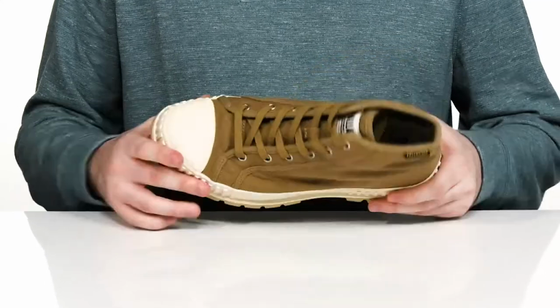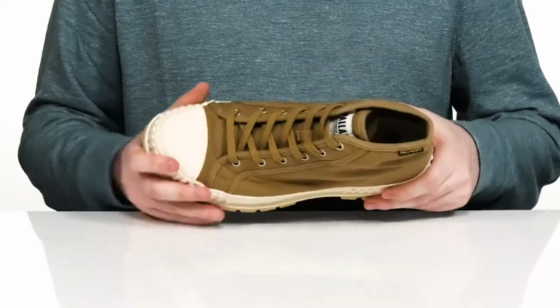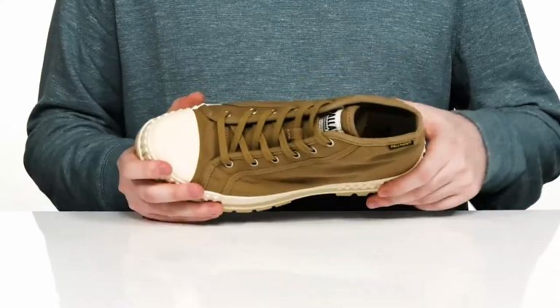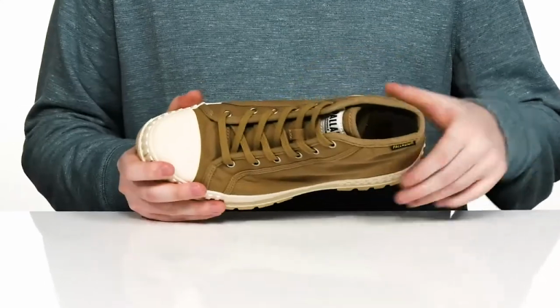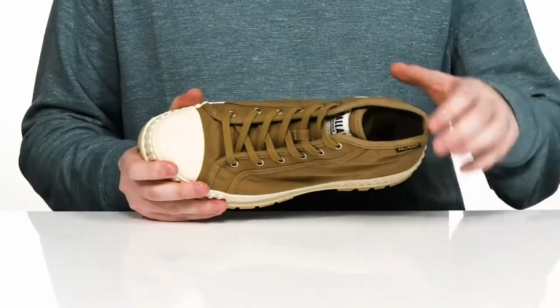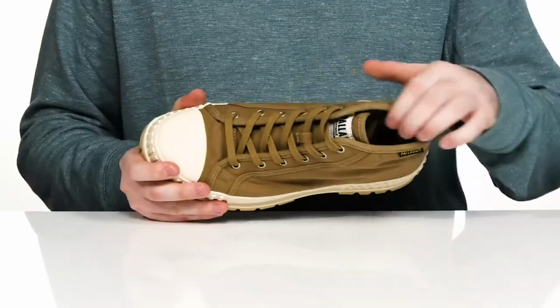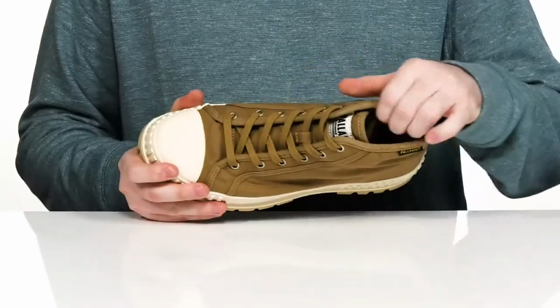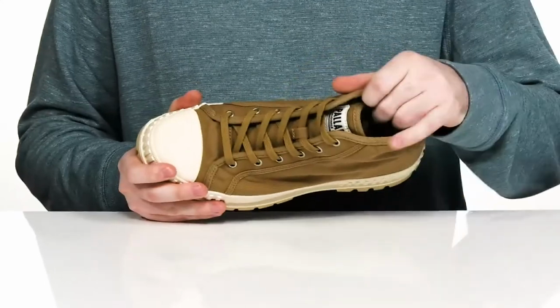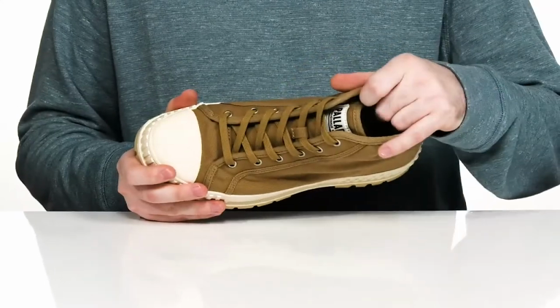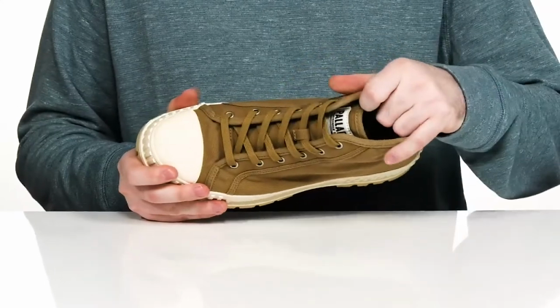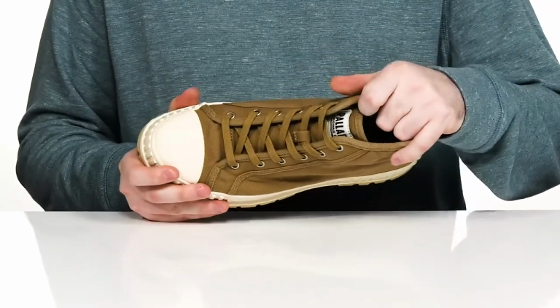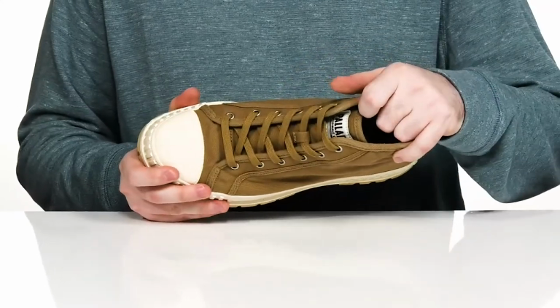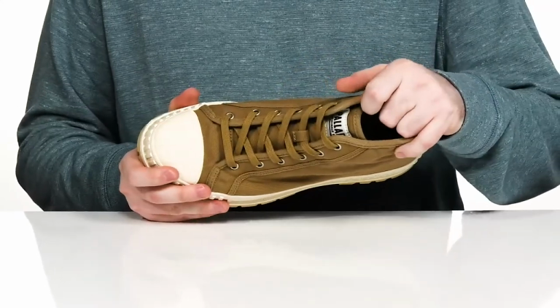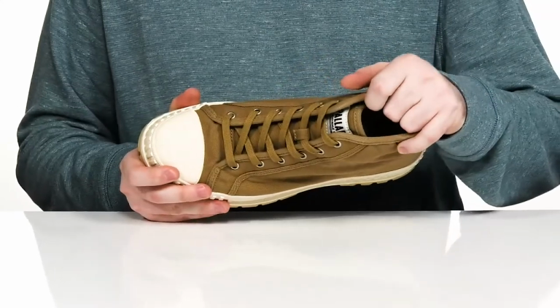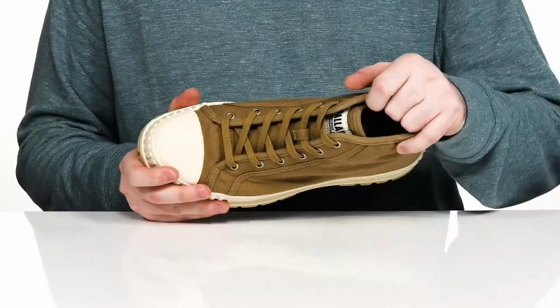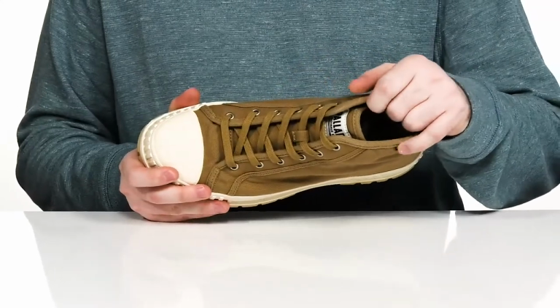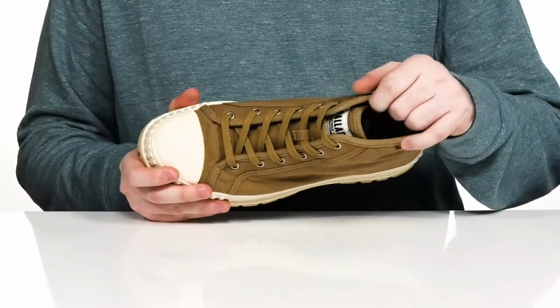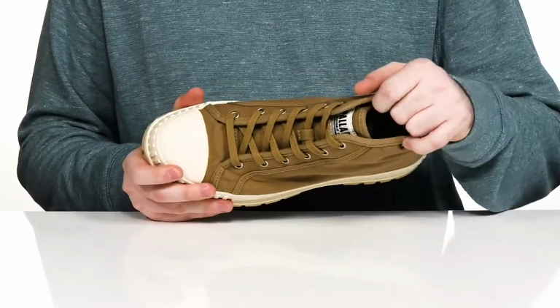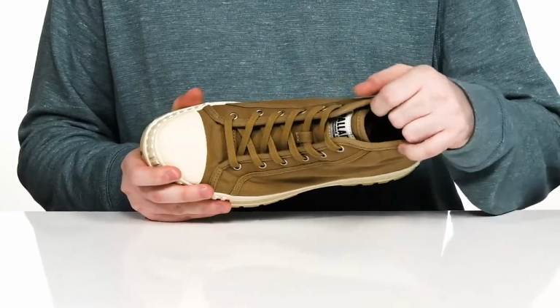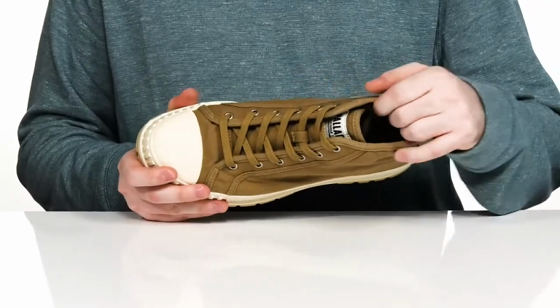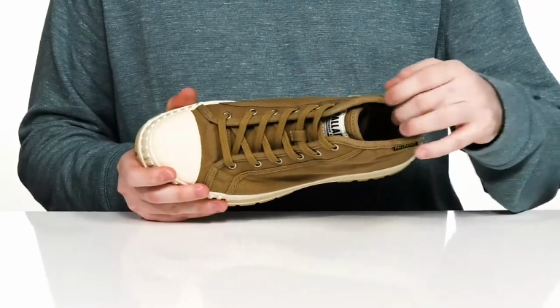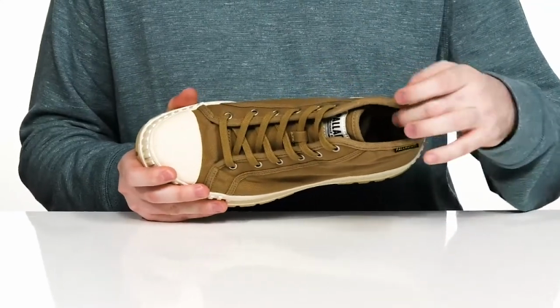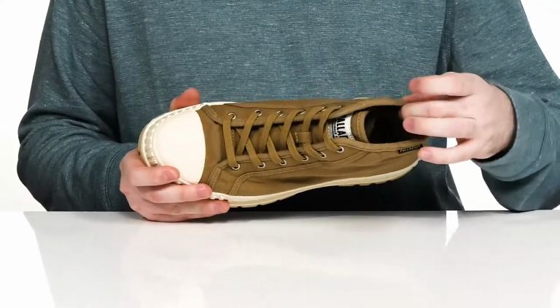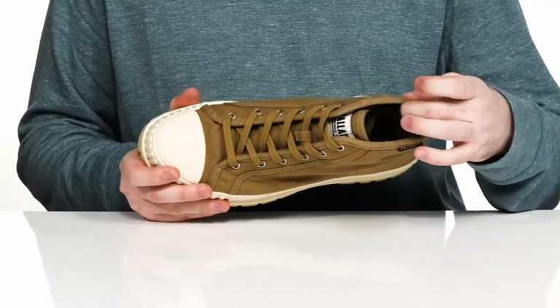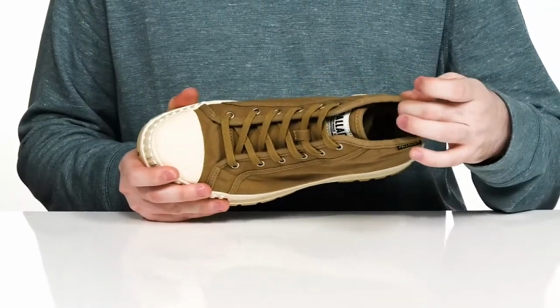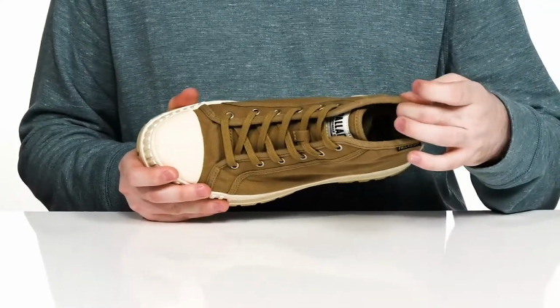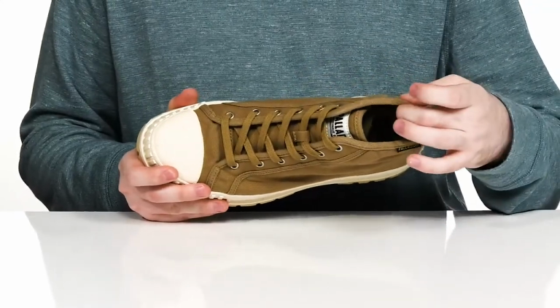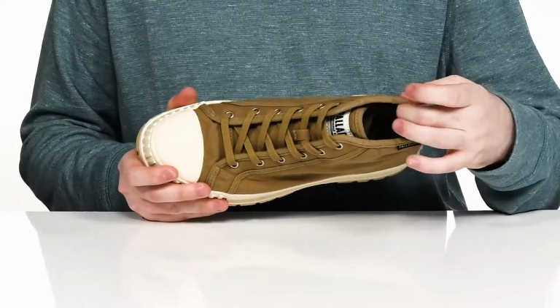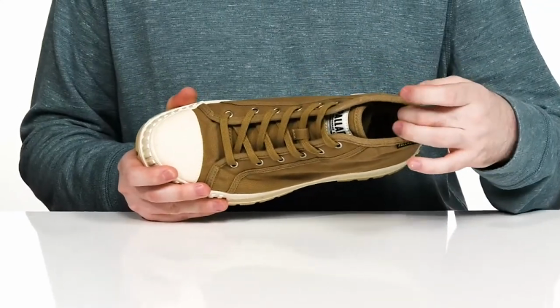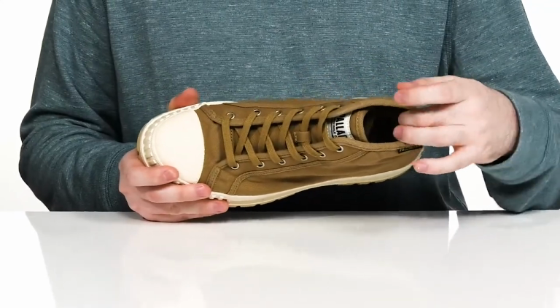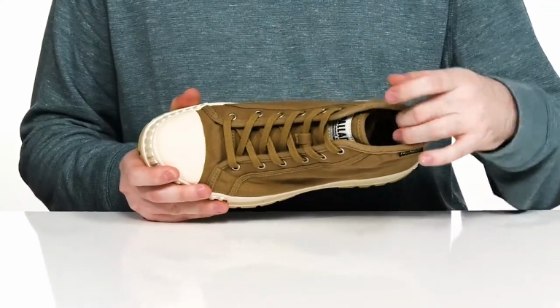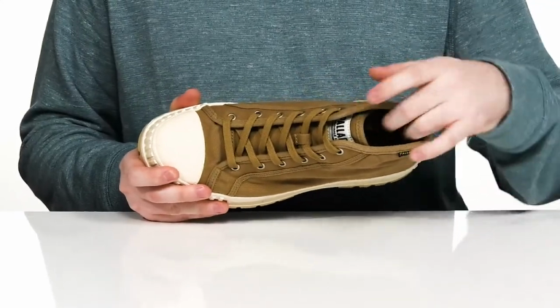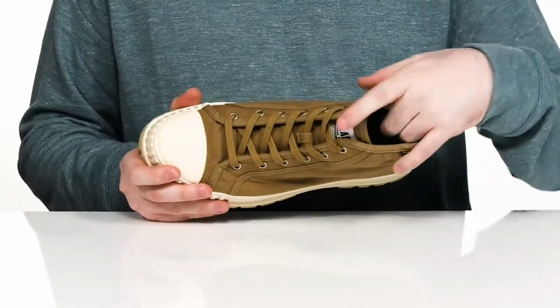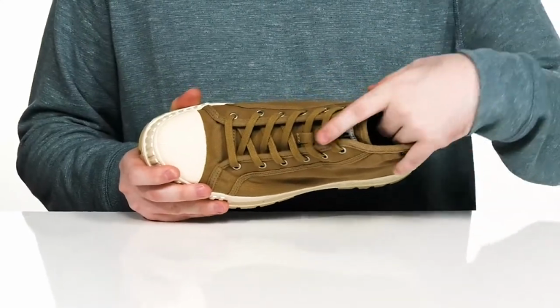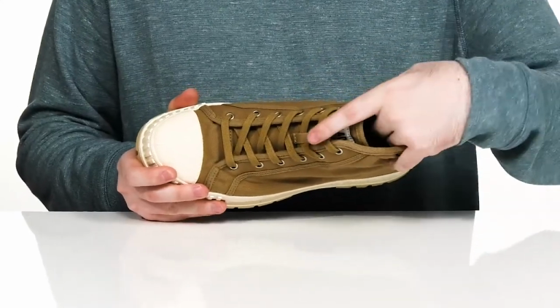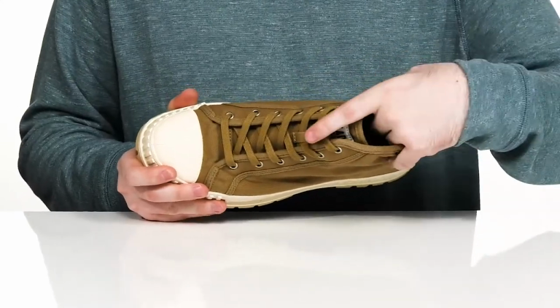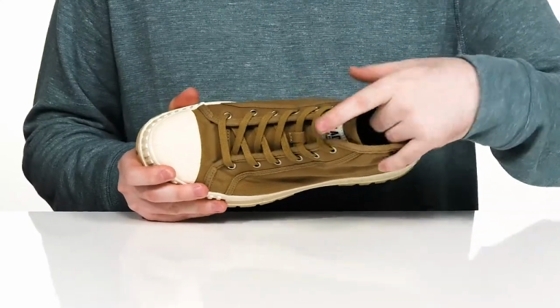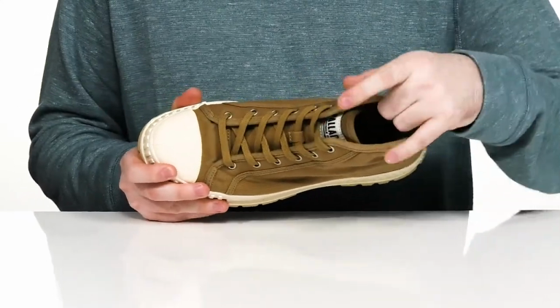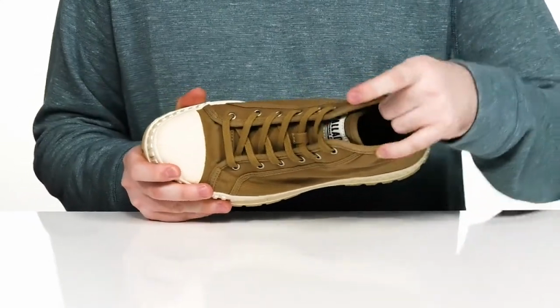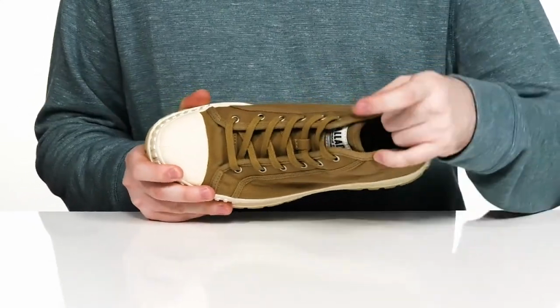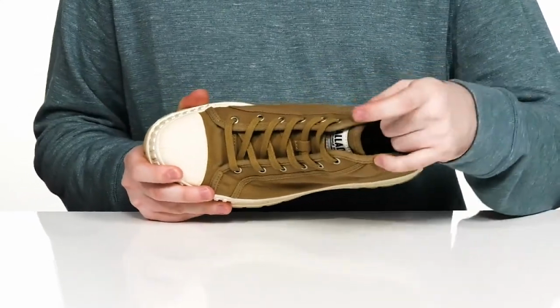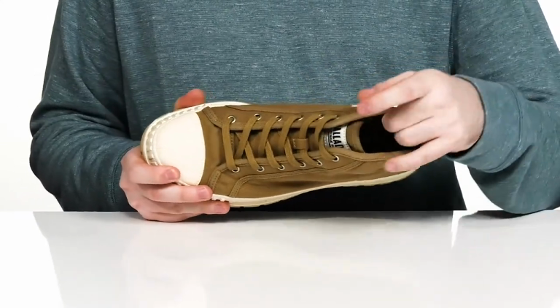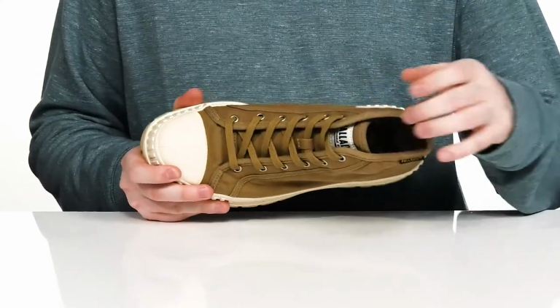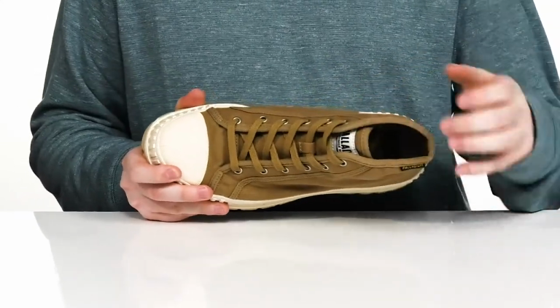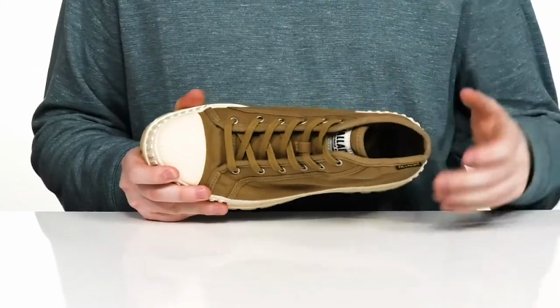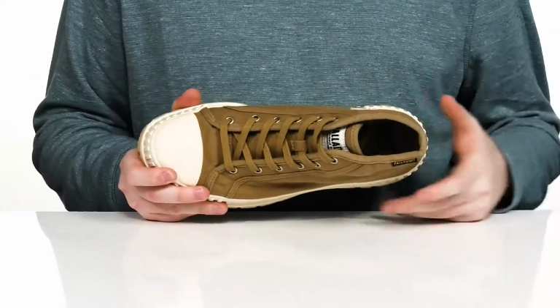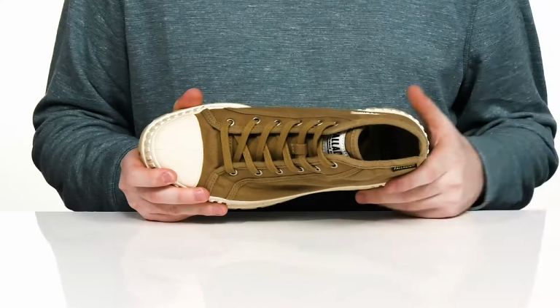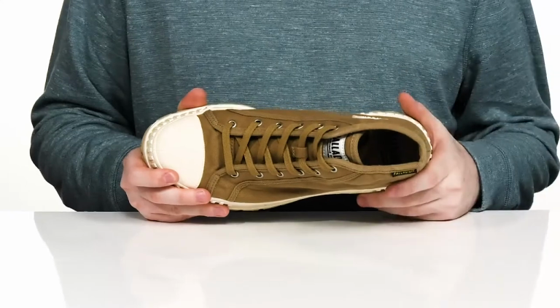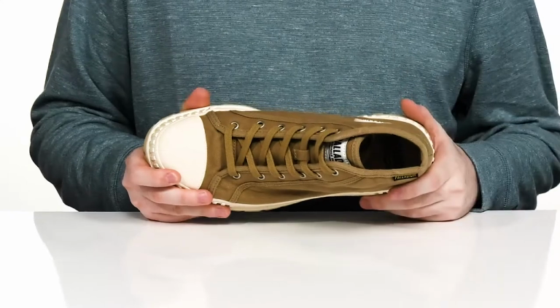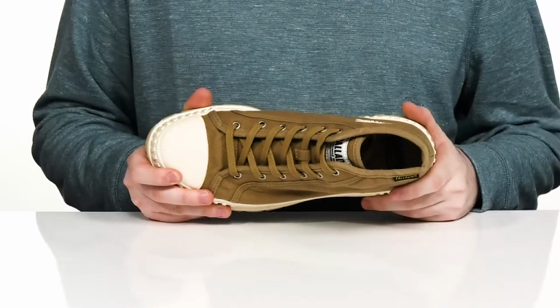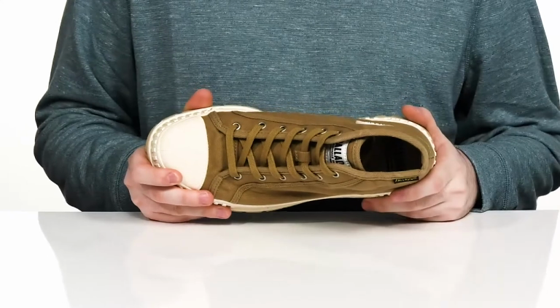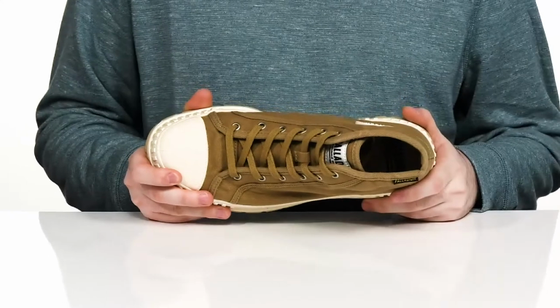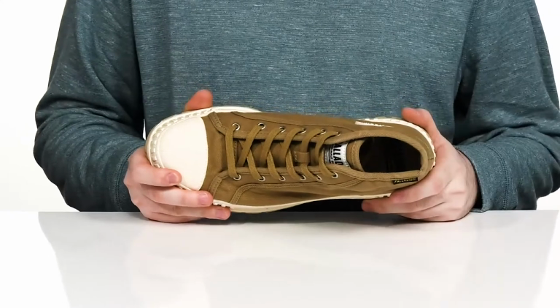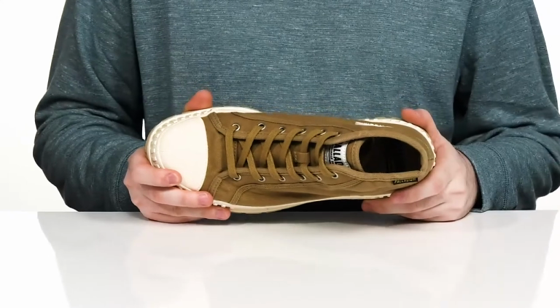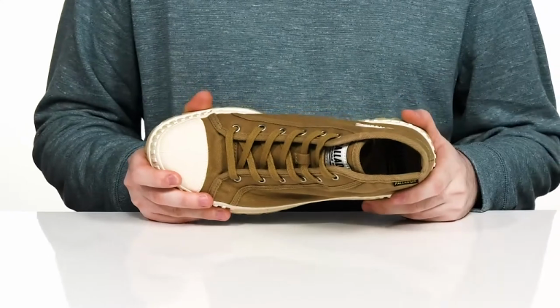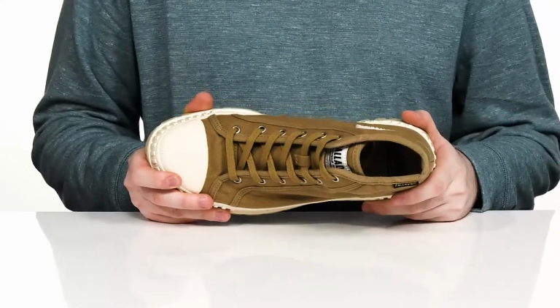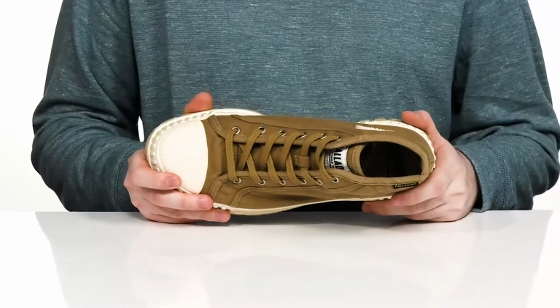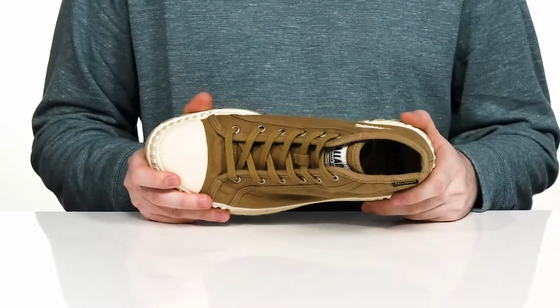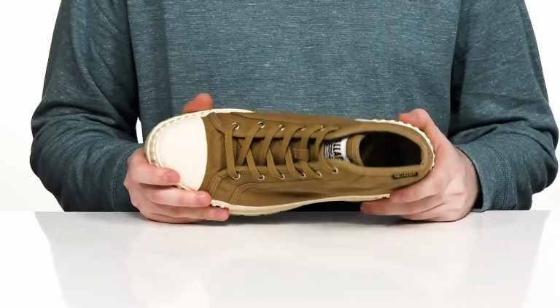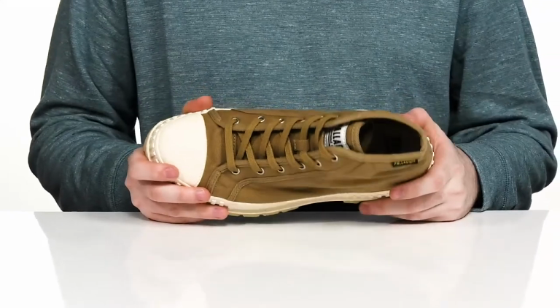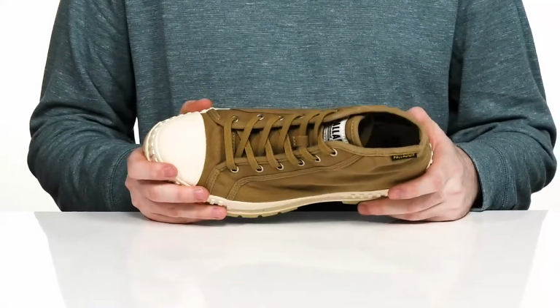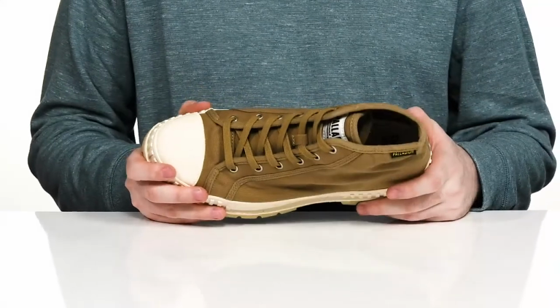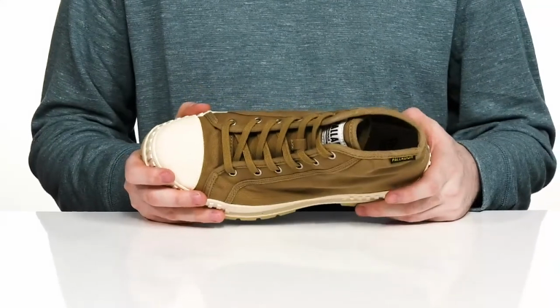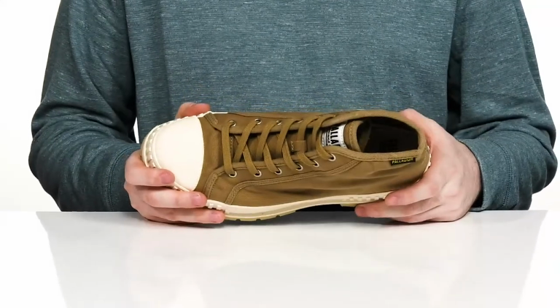The inside lining is also canvas to keep it nice and breathable, with a cushioned foam footbed in the bottom for even more support.